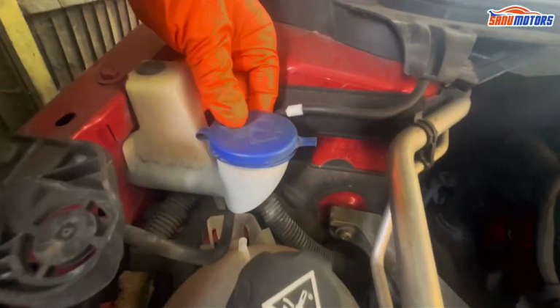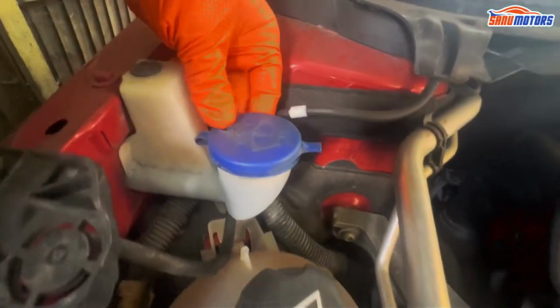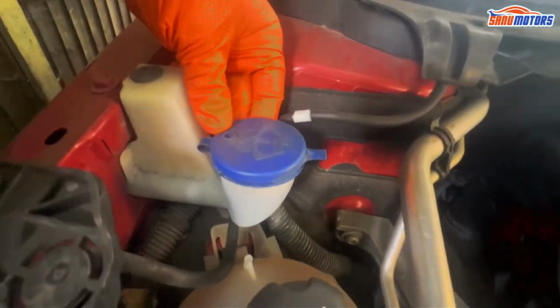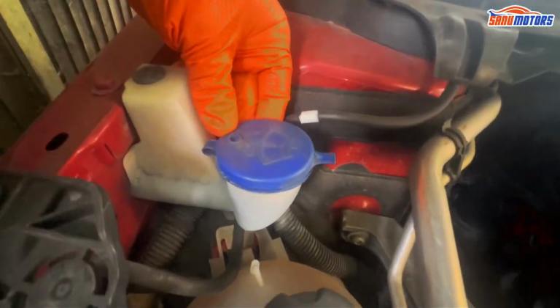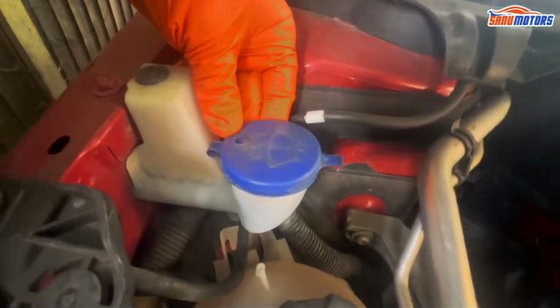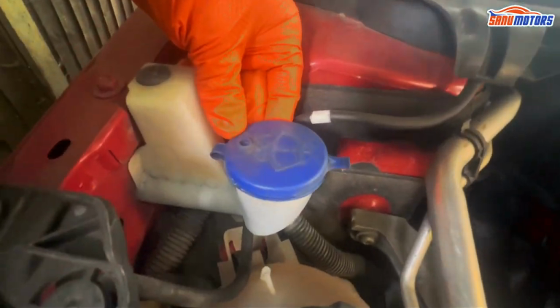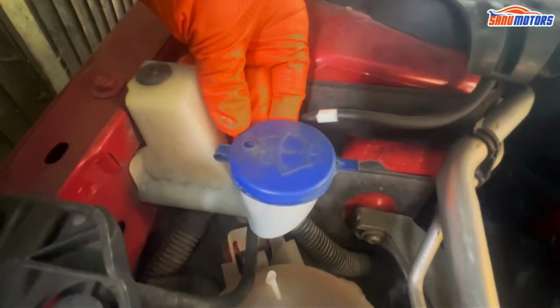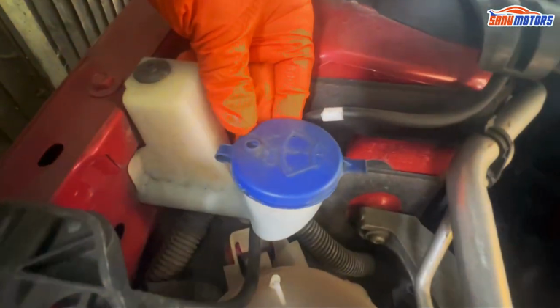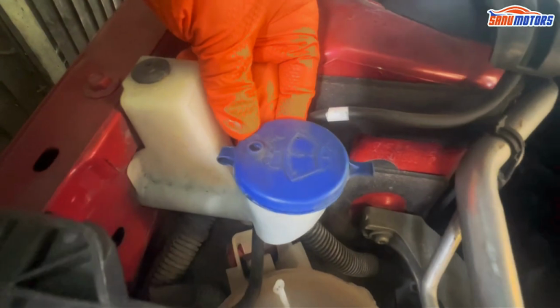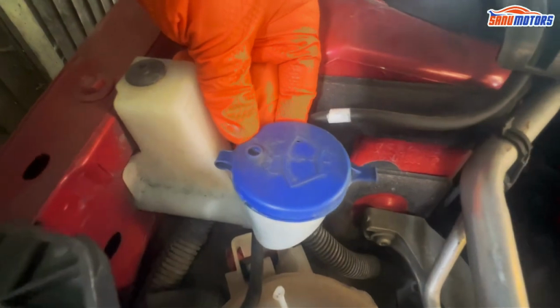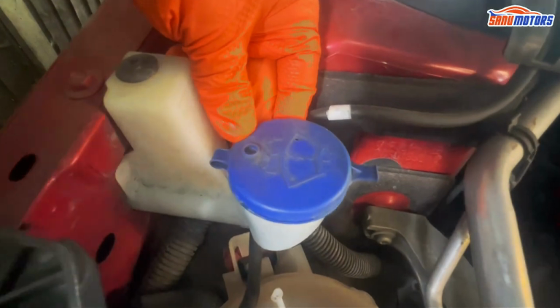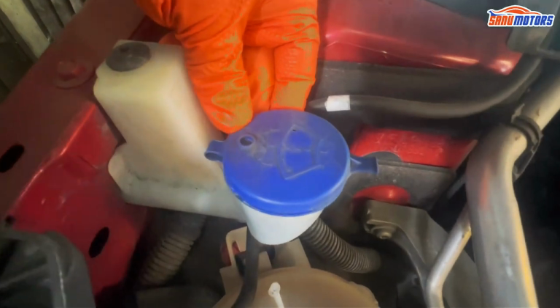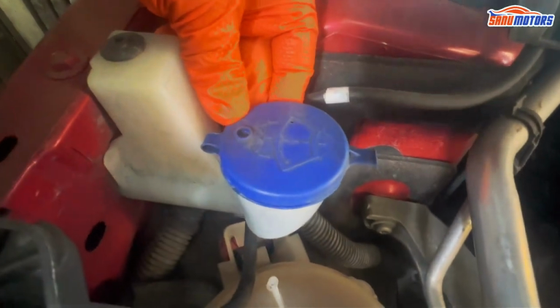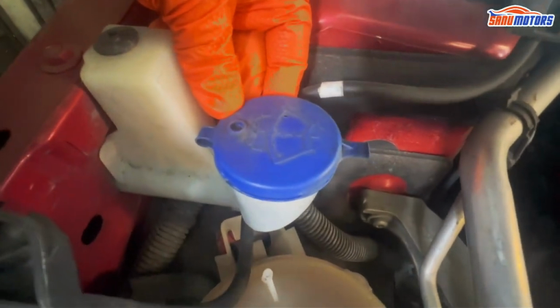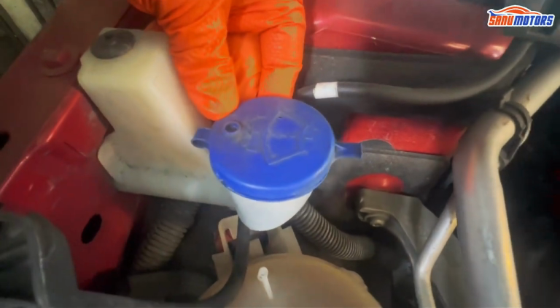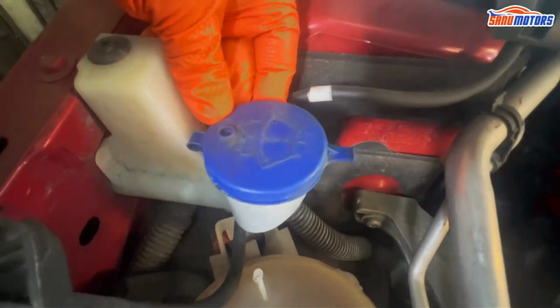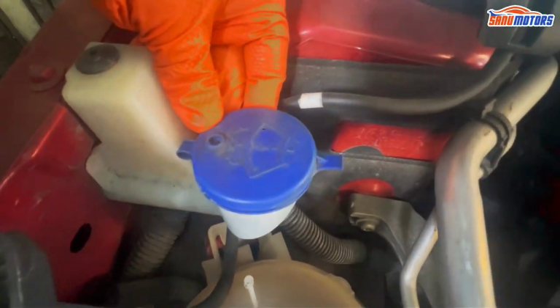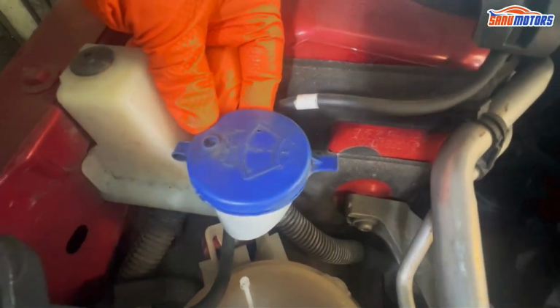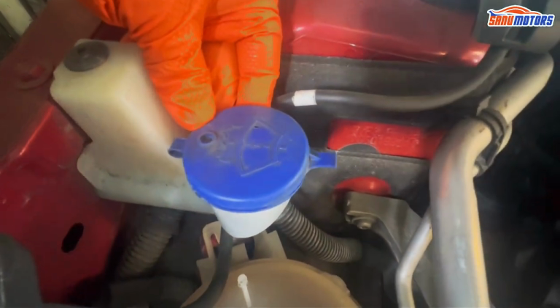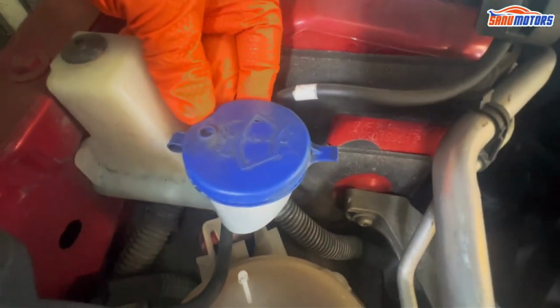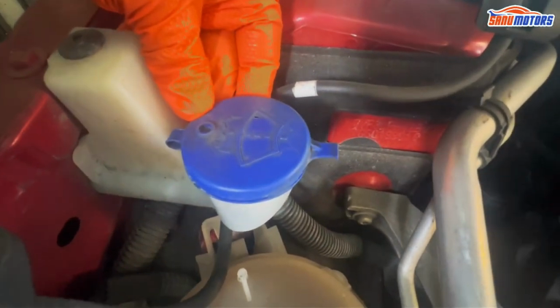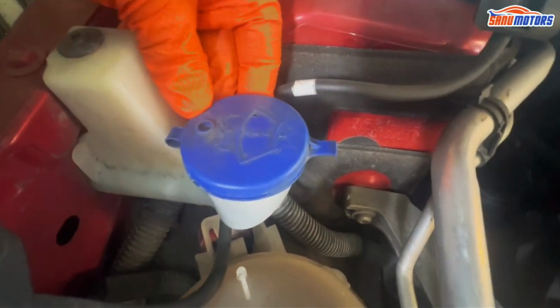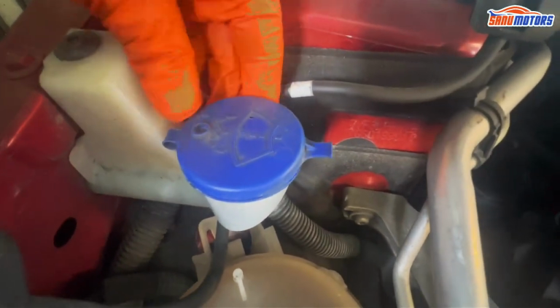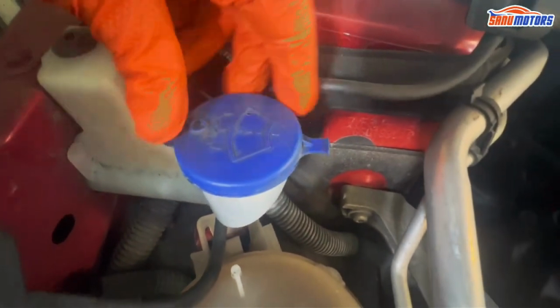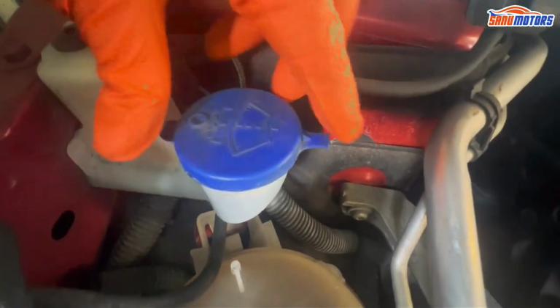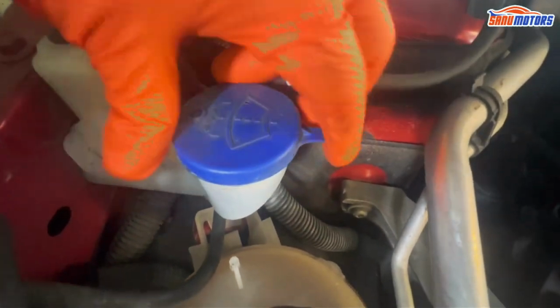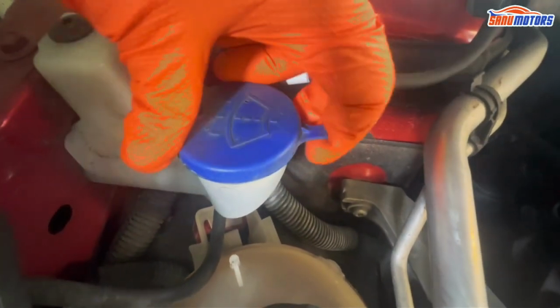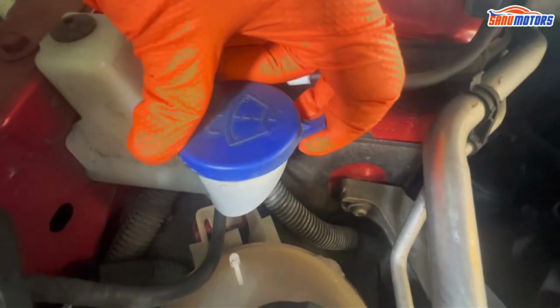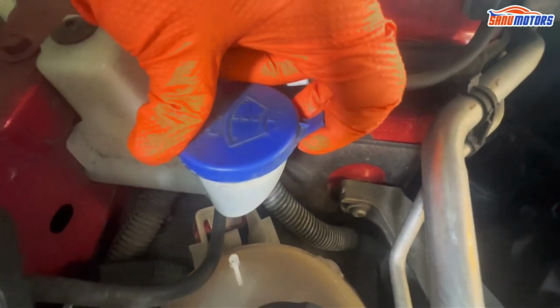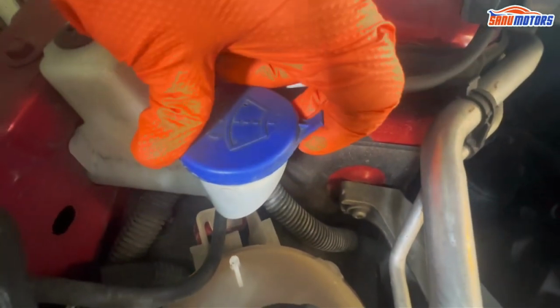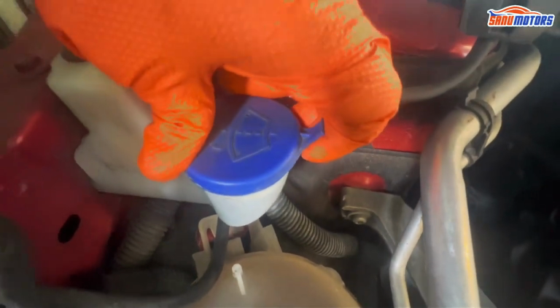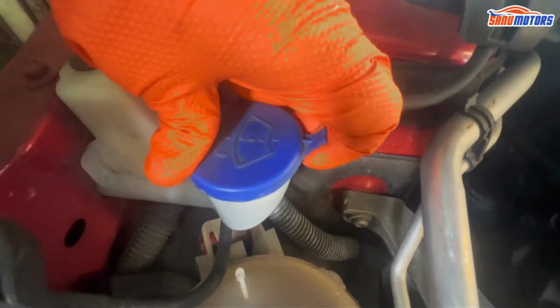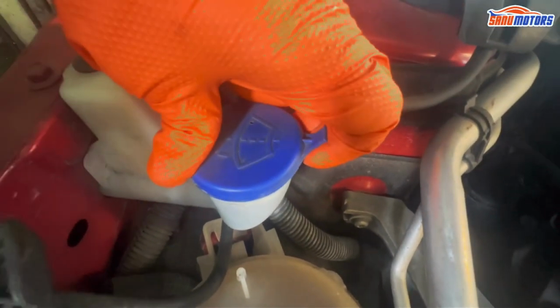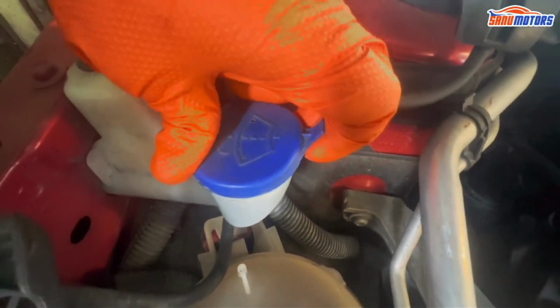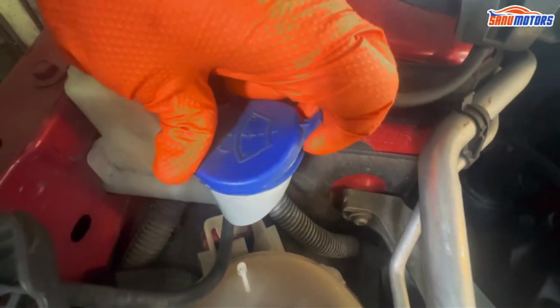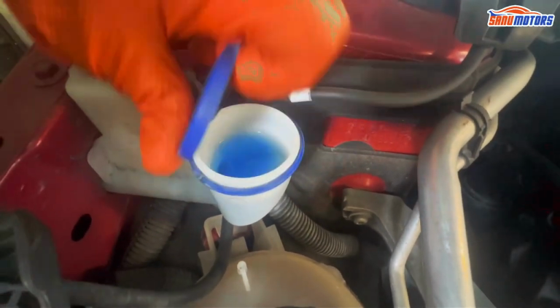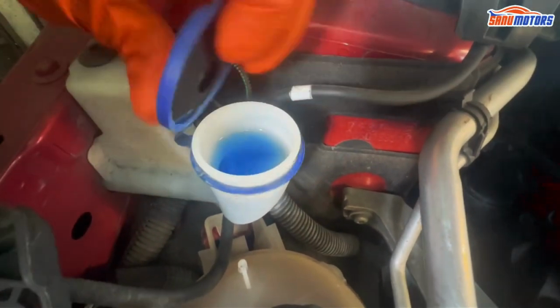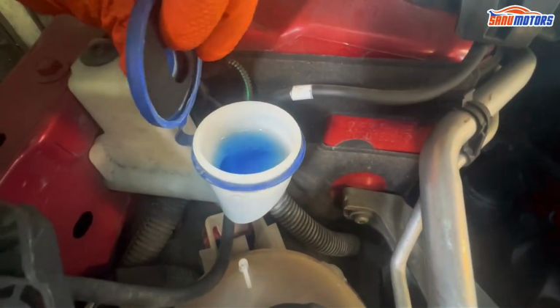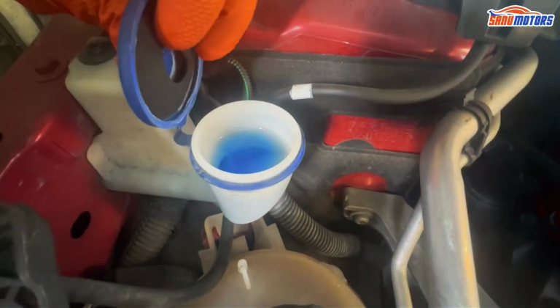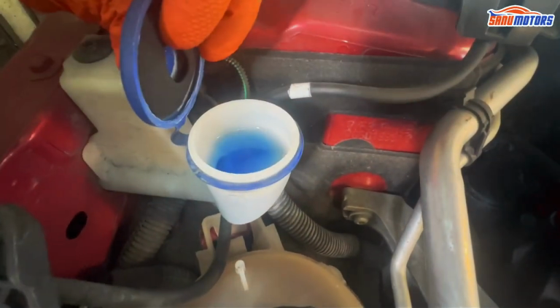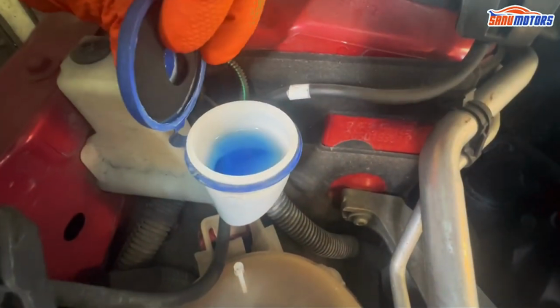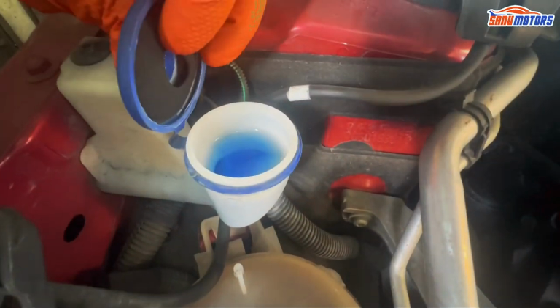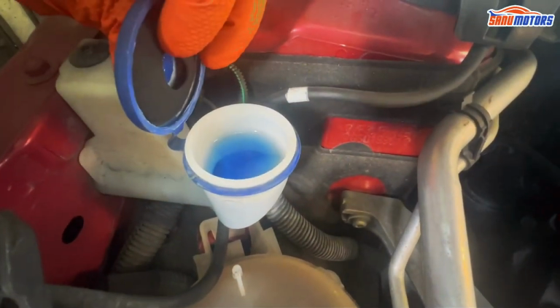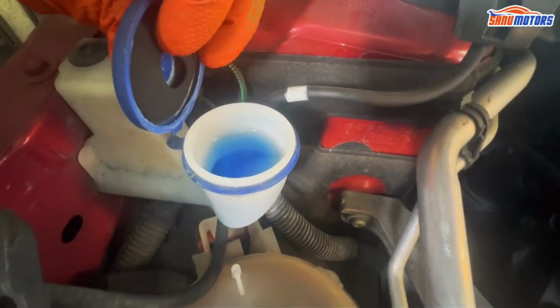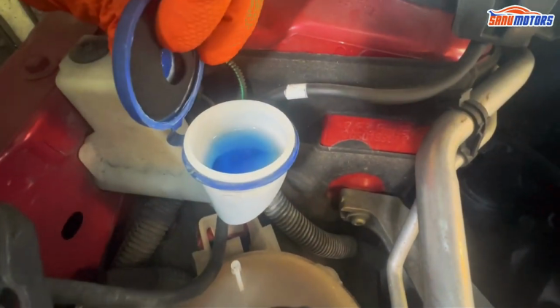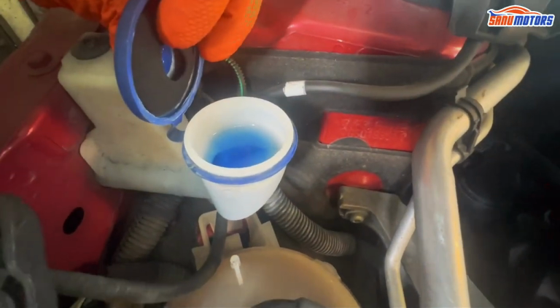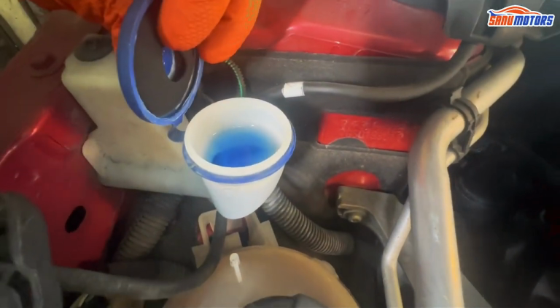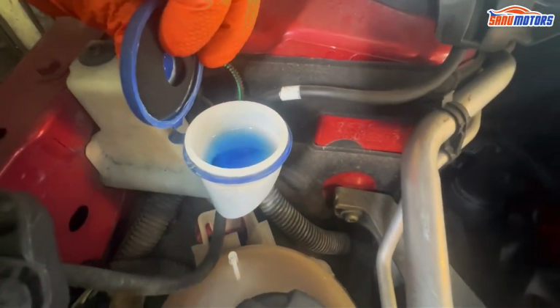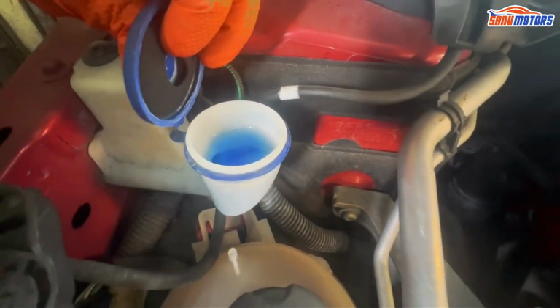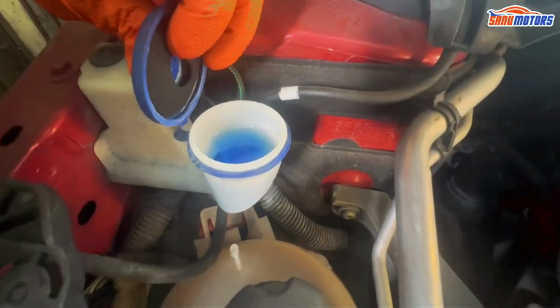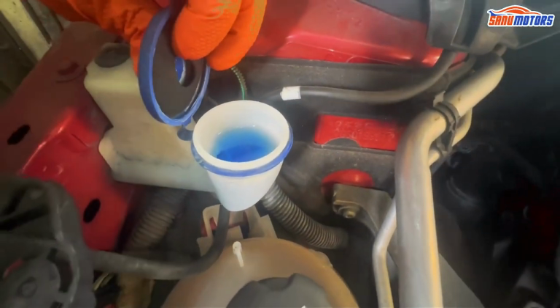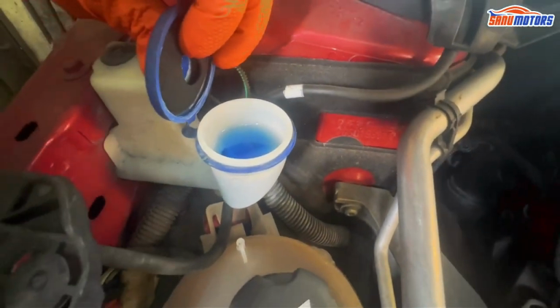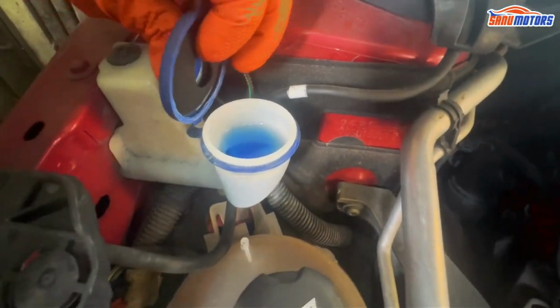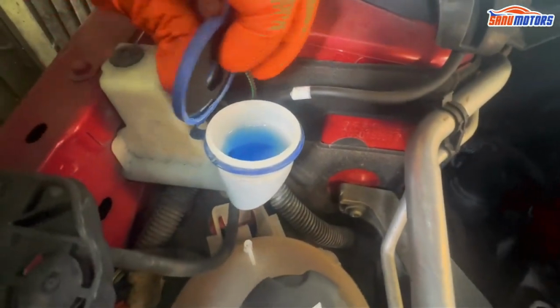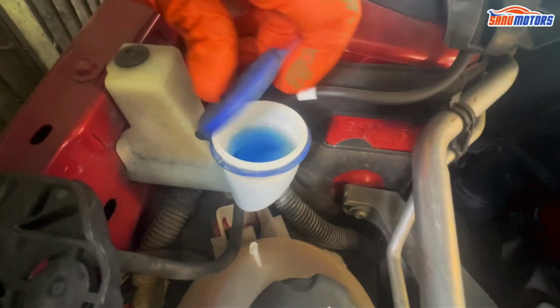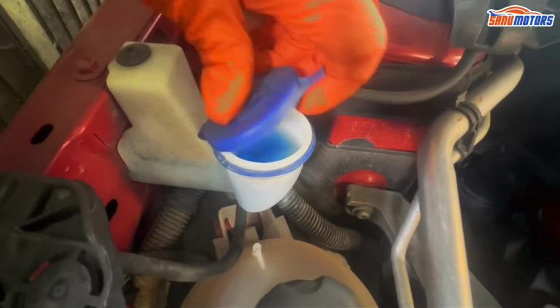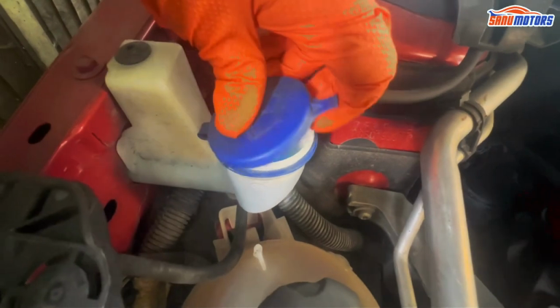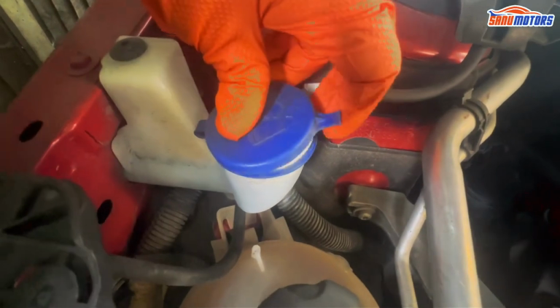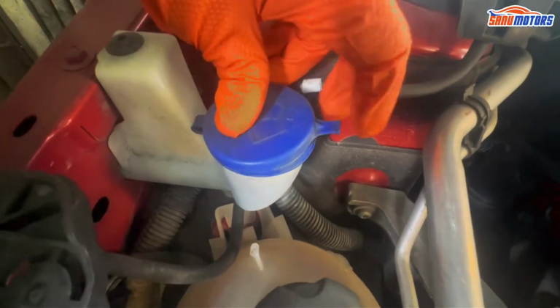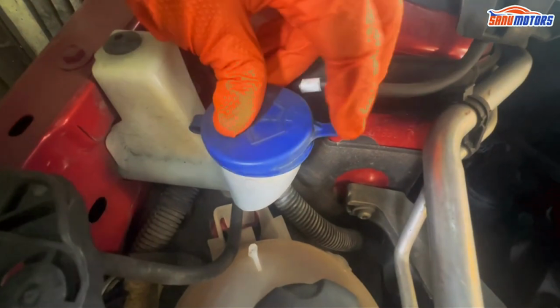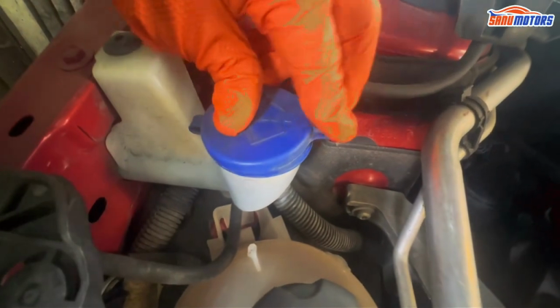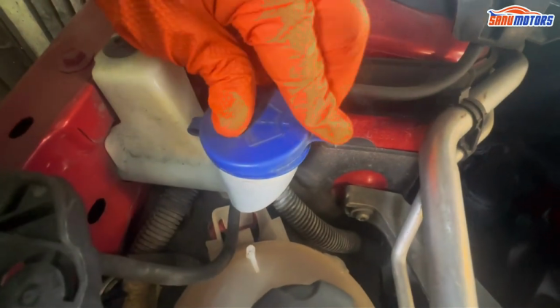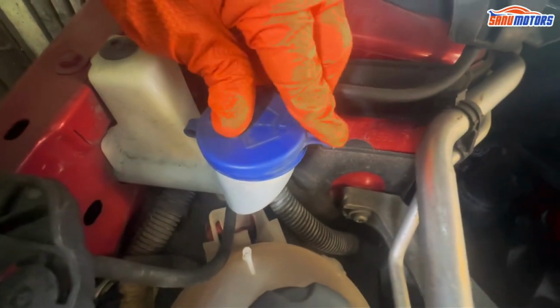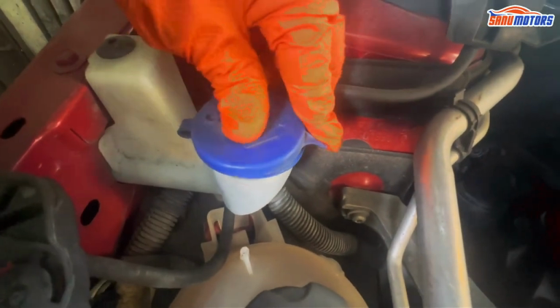This symbol is the screen washer. You can add antifreeze screen washer fluid here.